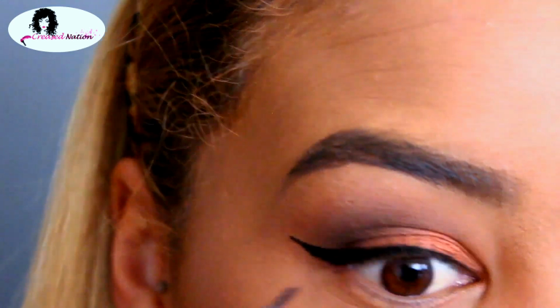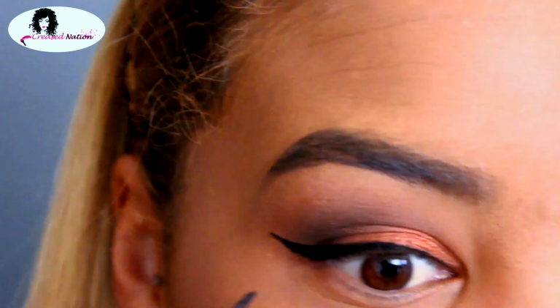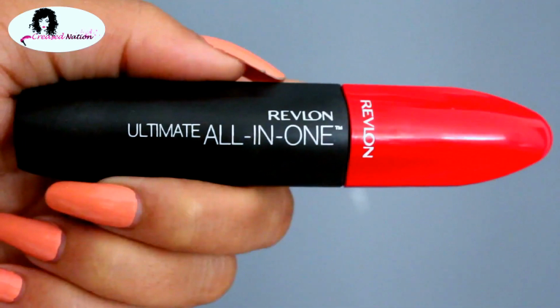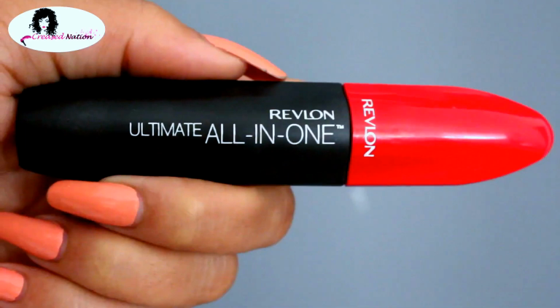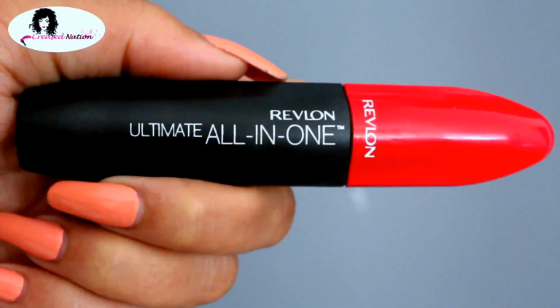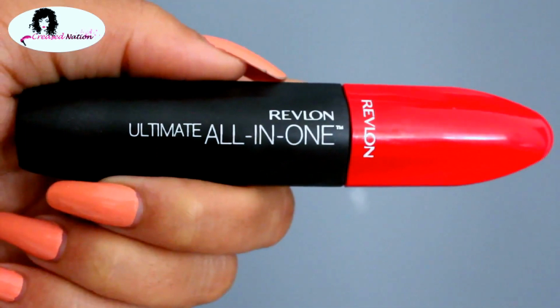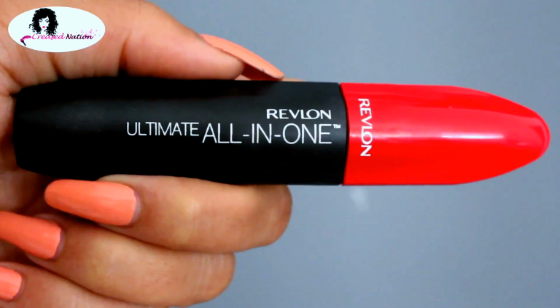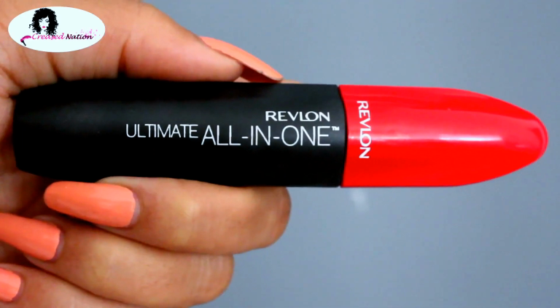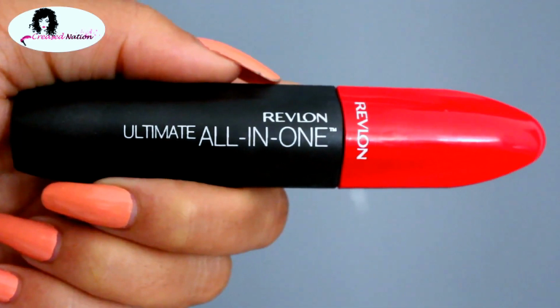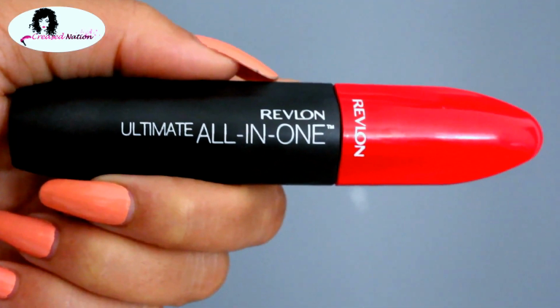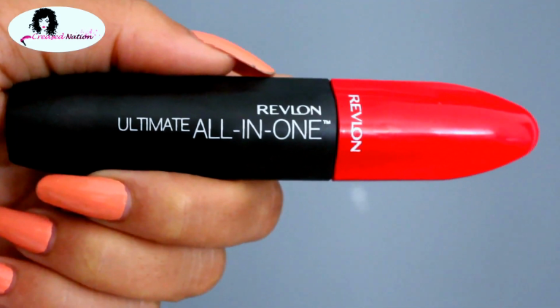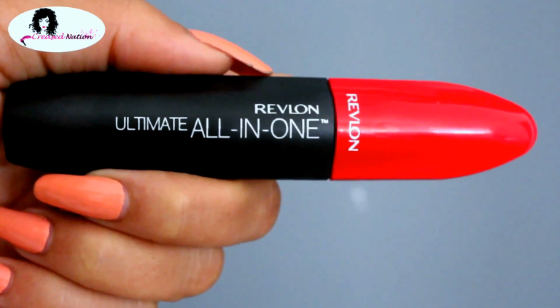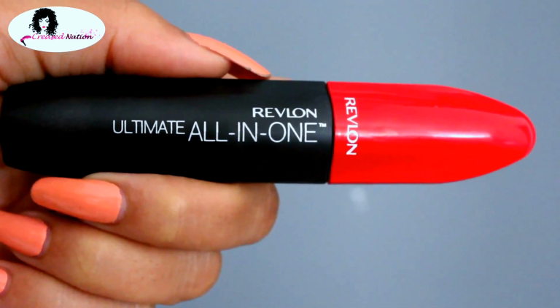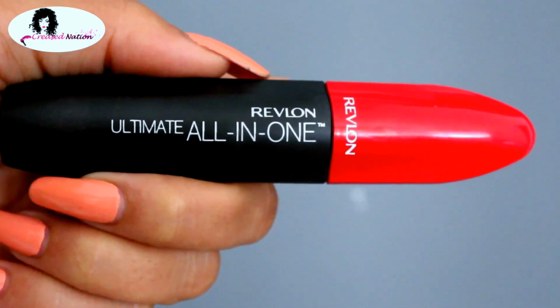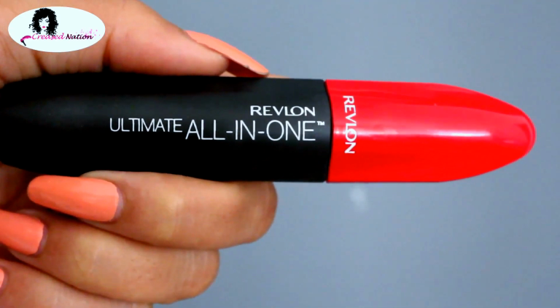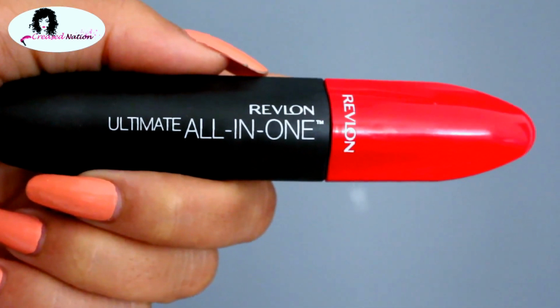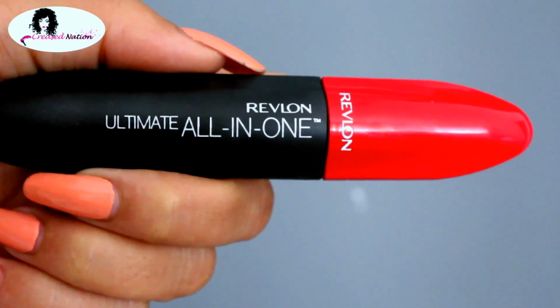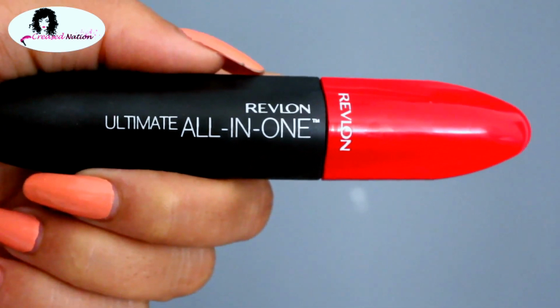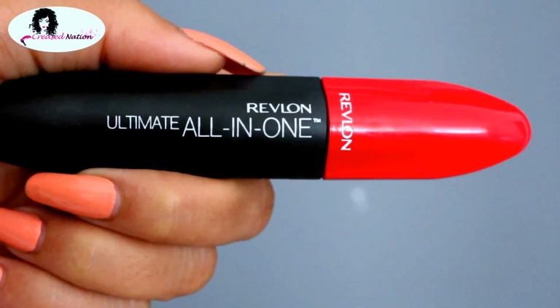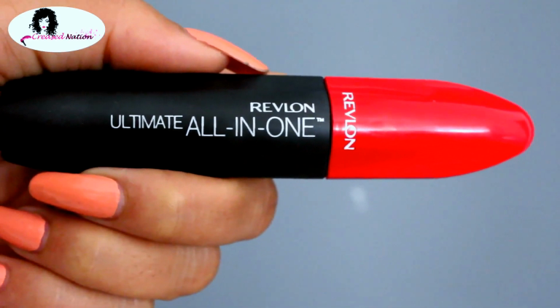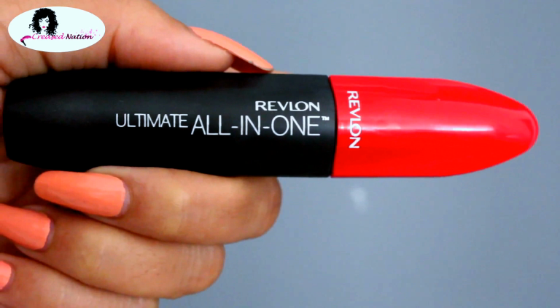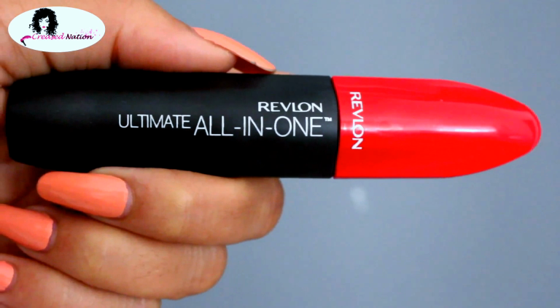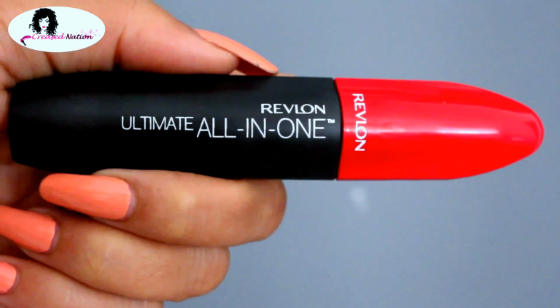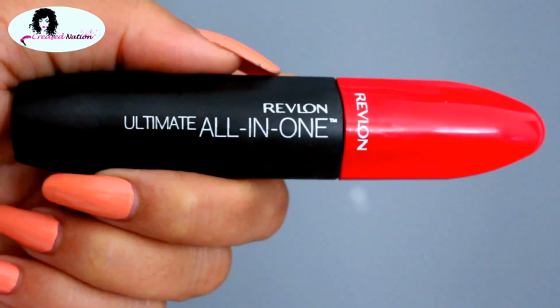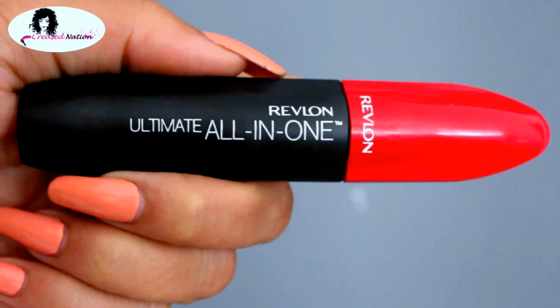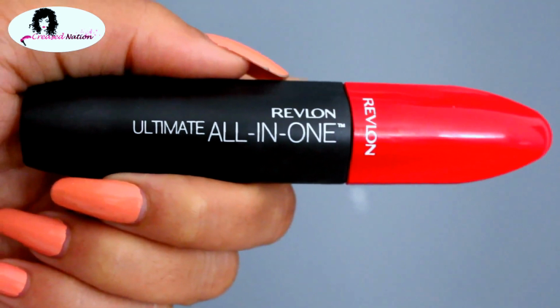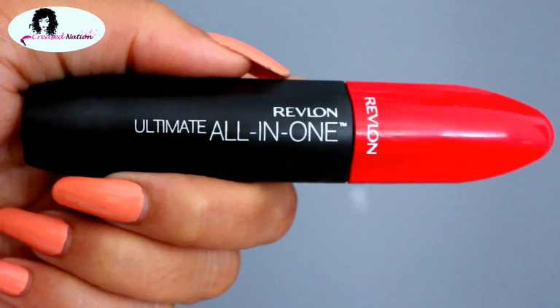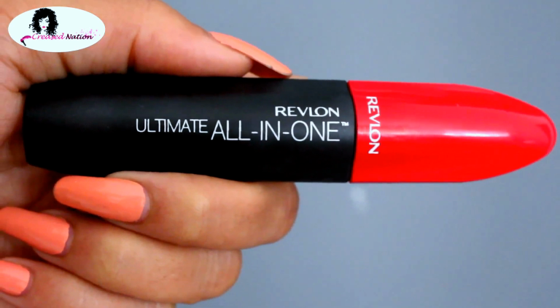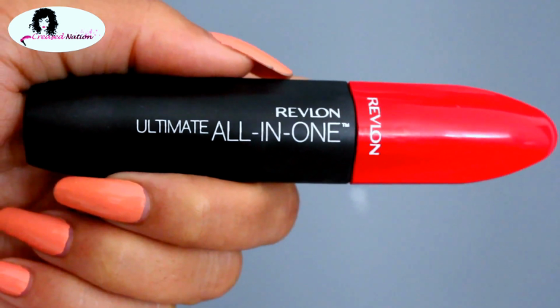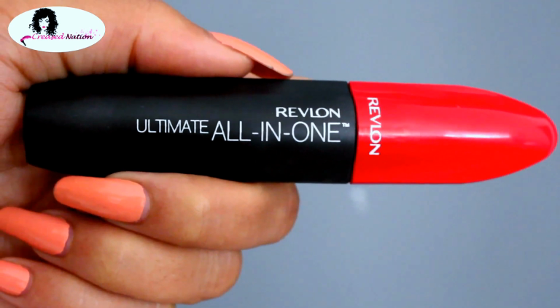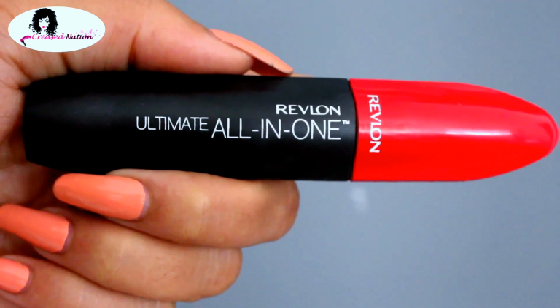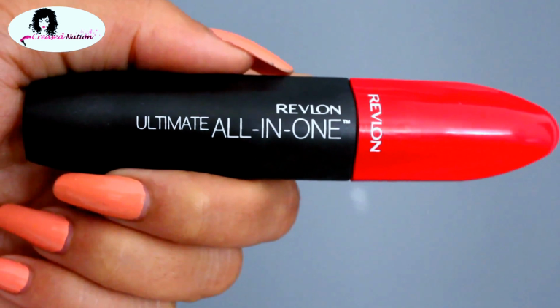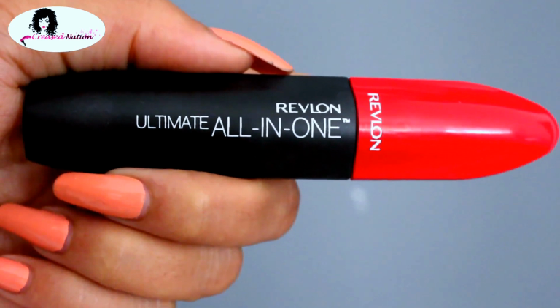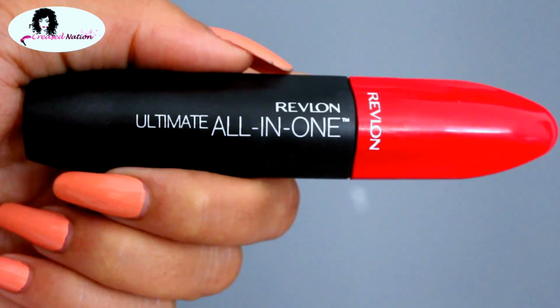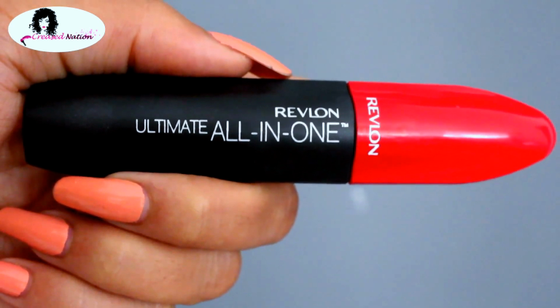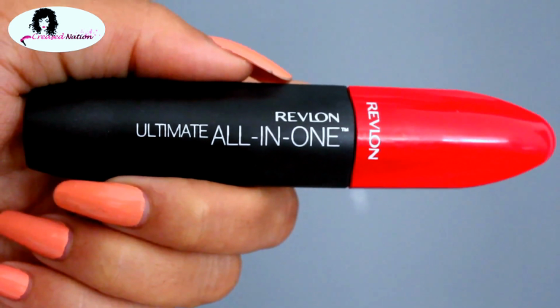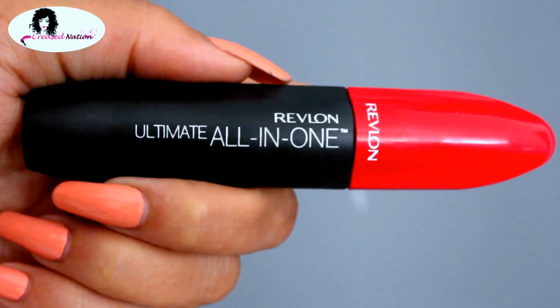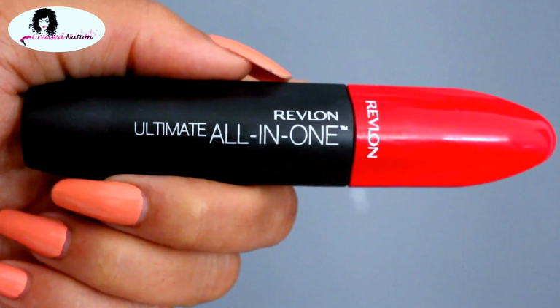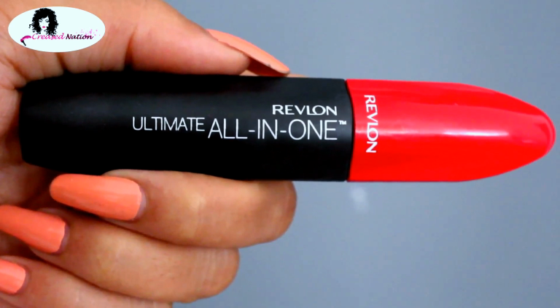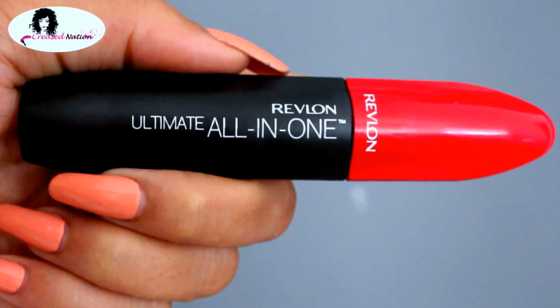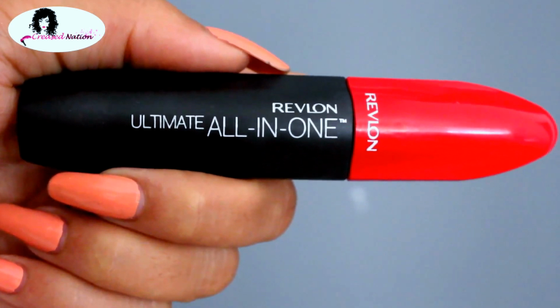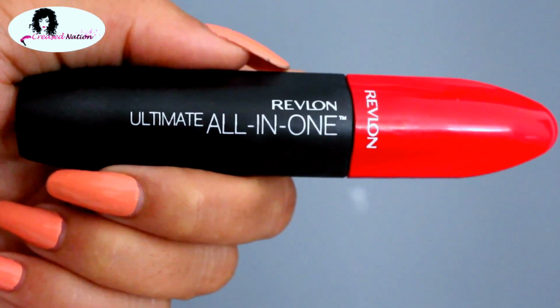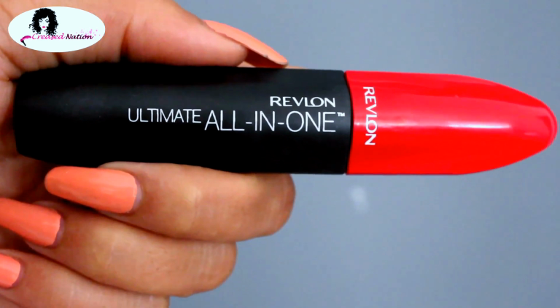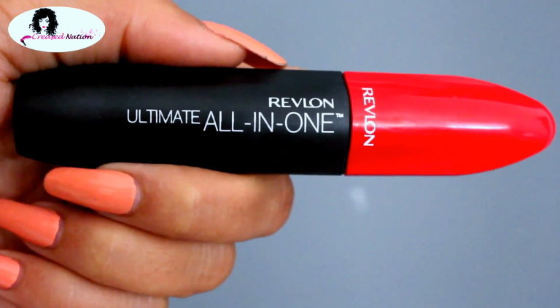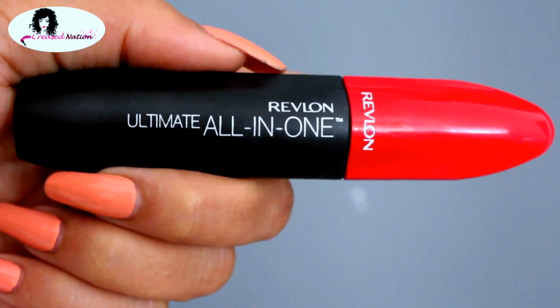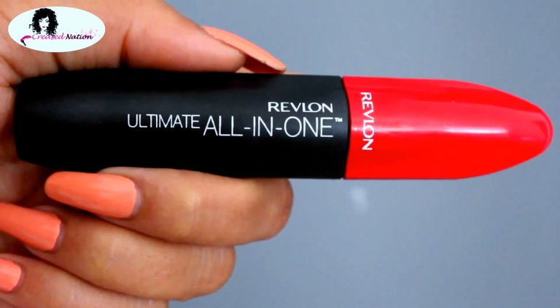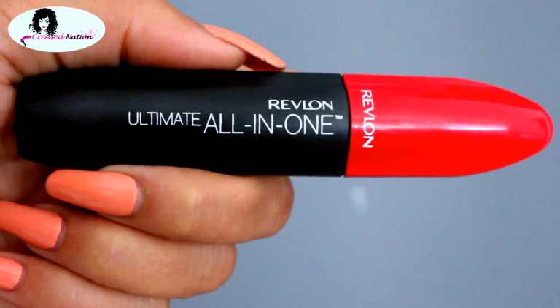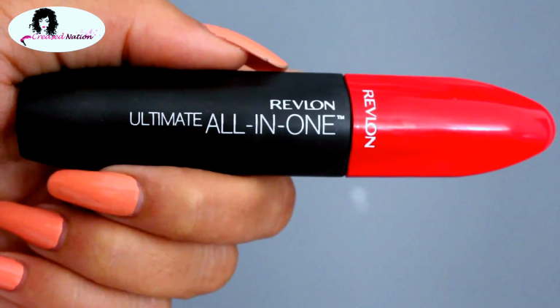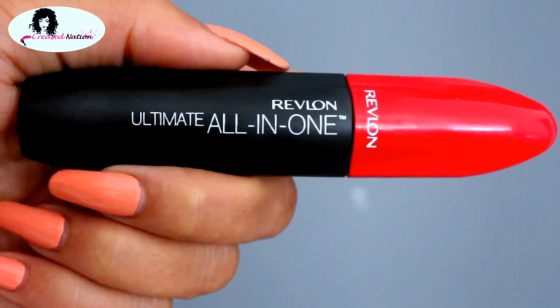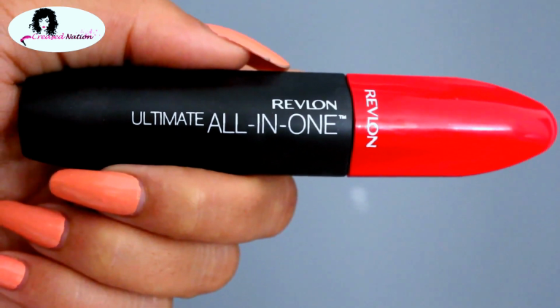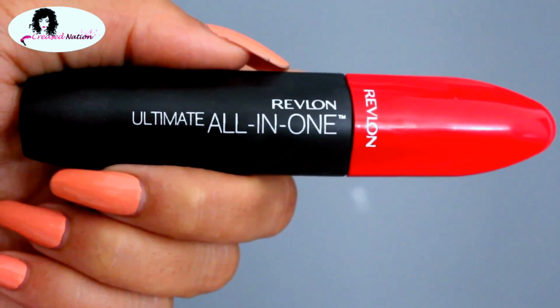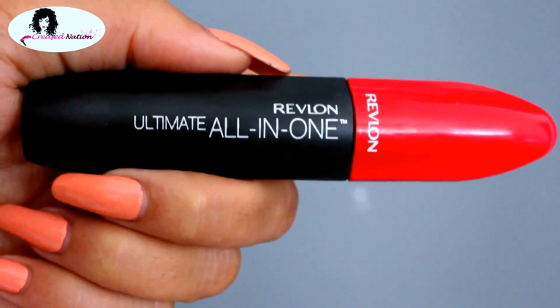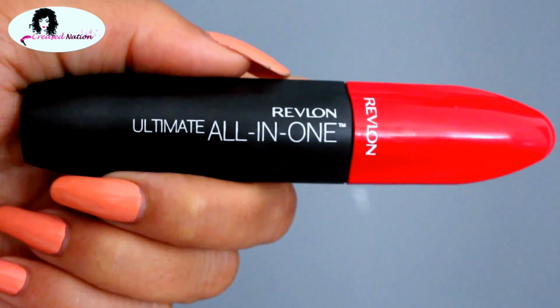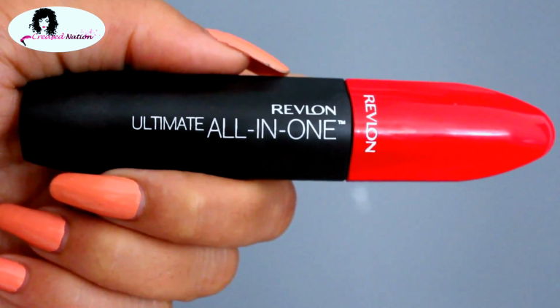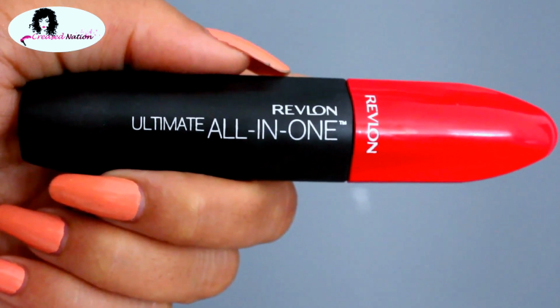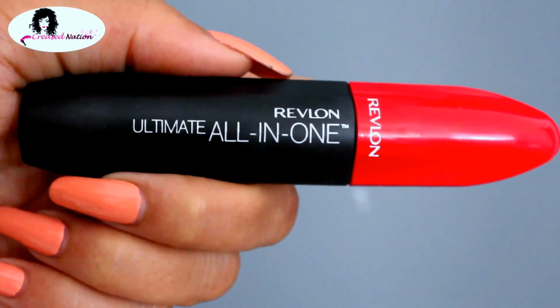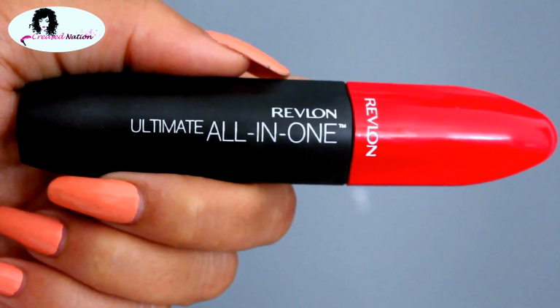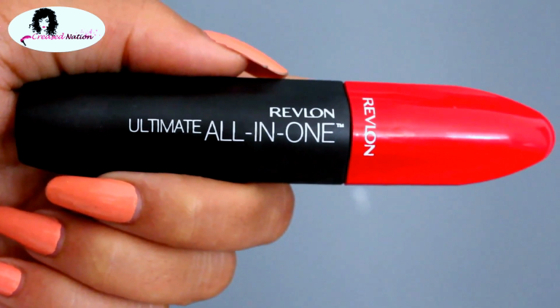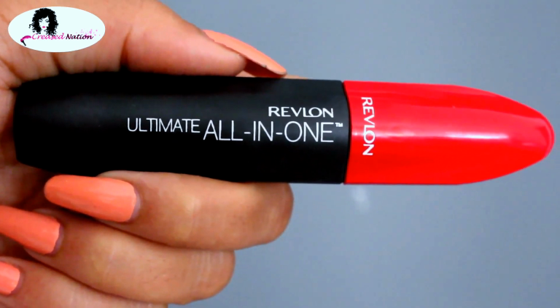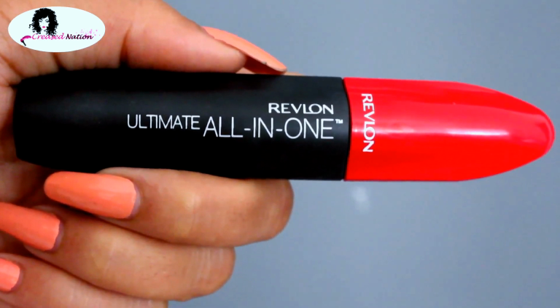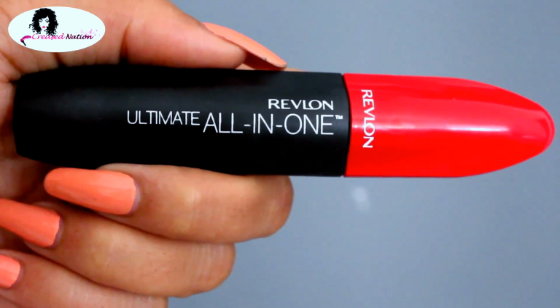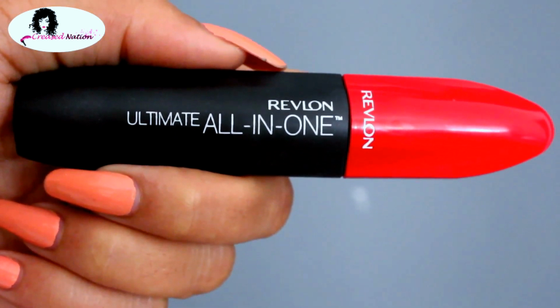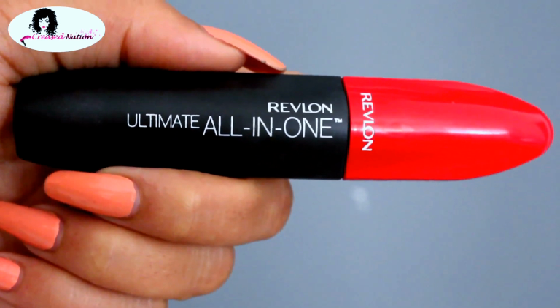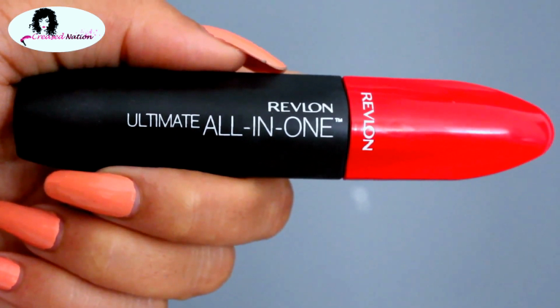For mascara, I'm using the Revlon All-in-One Ultimate Mascara and applying this to both my top and lower lashes.